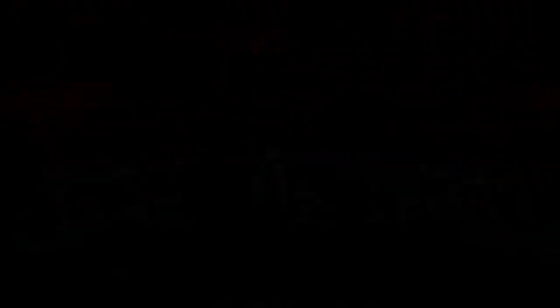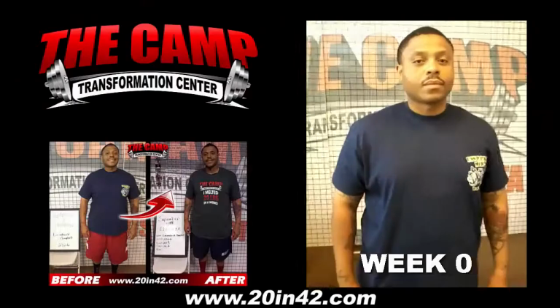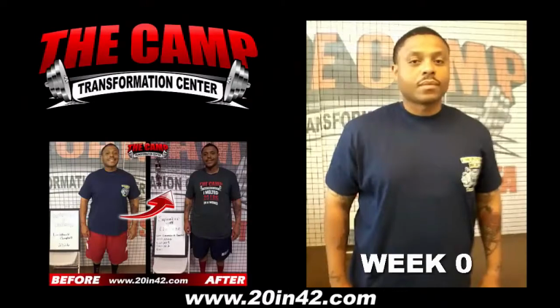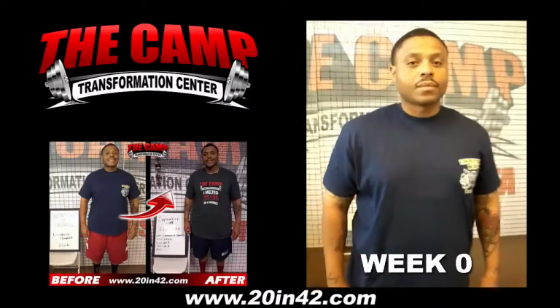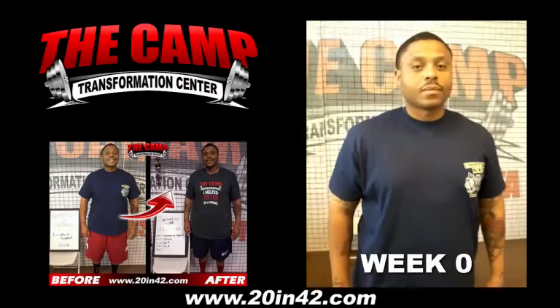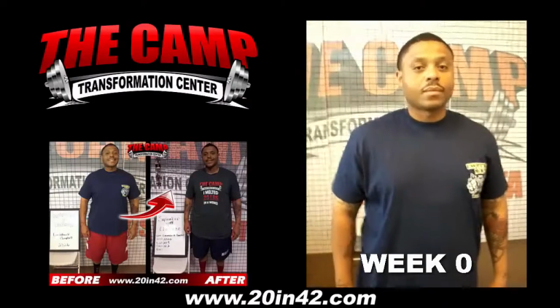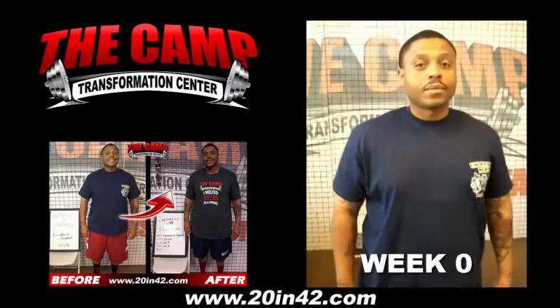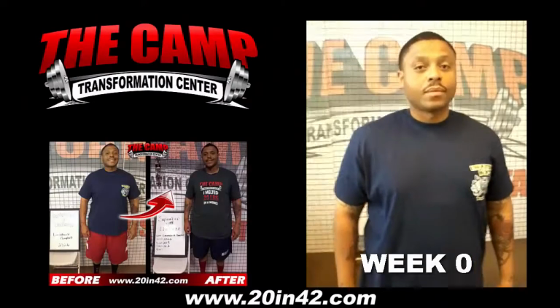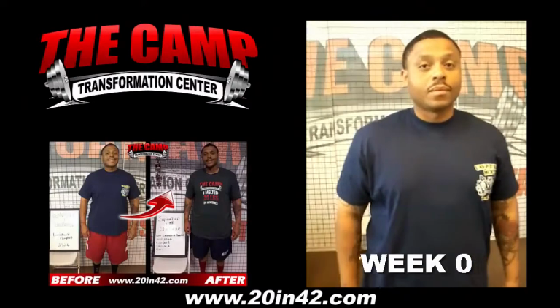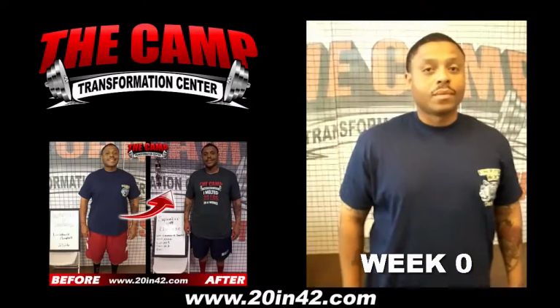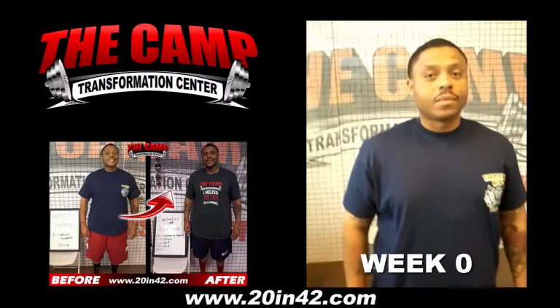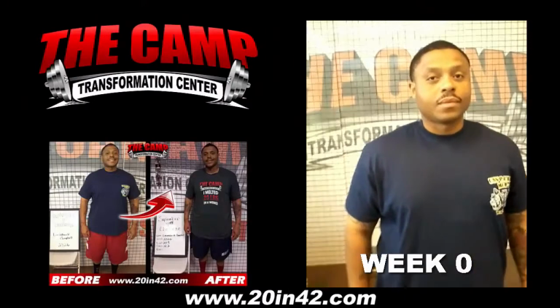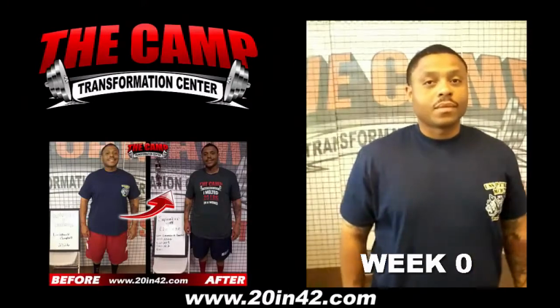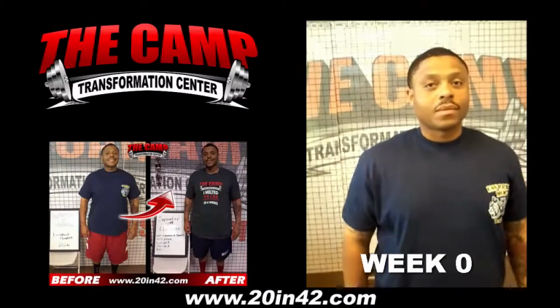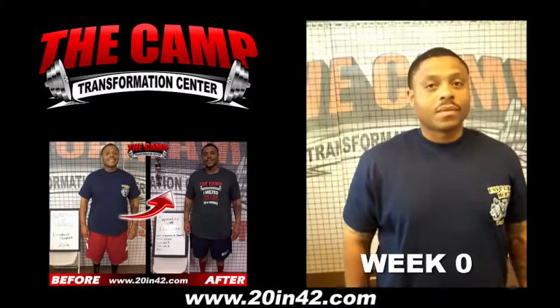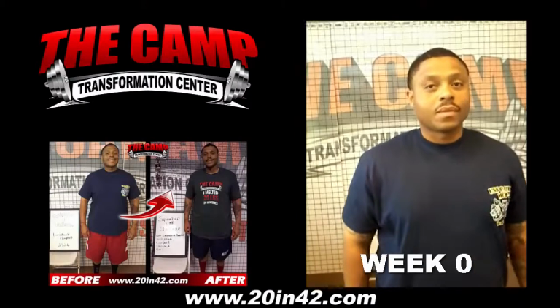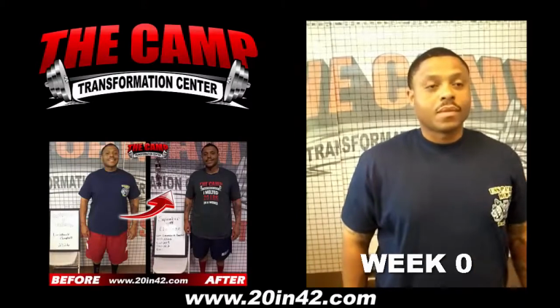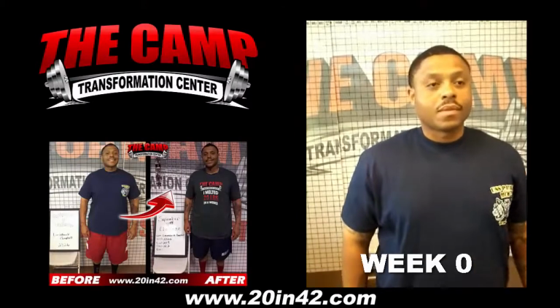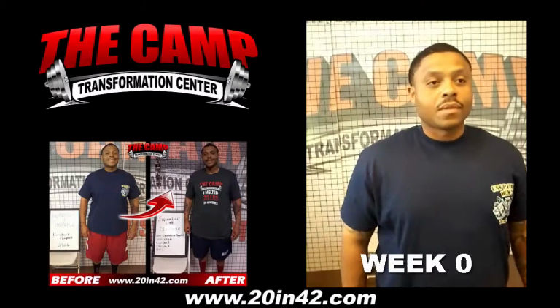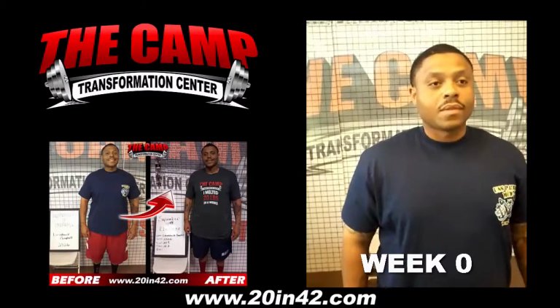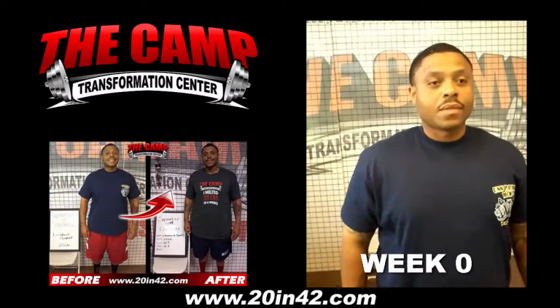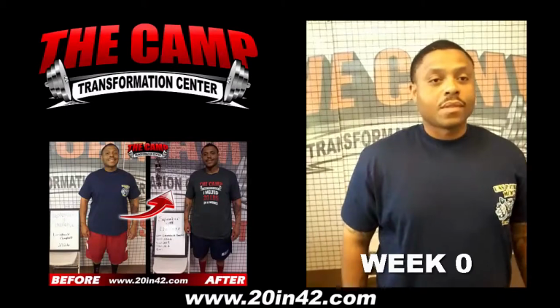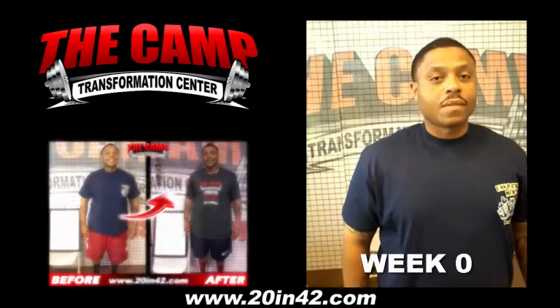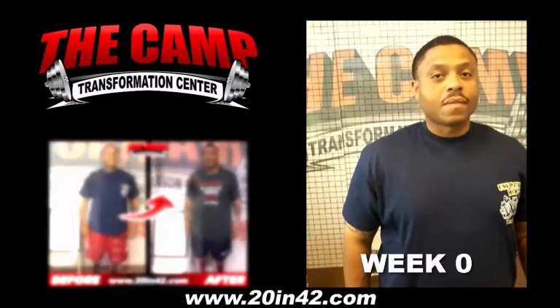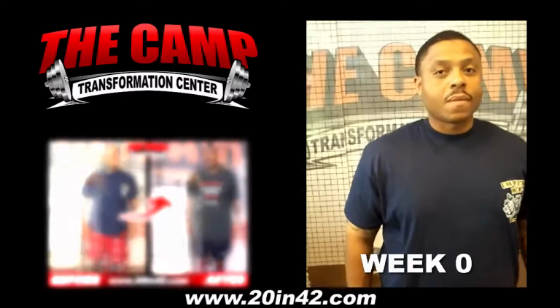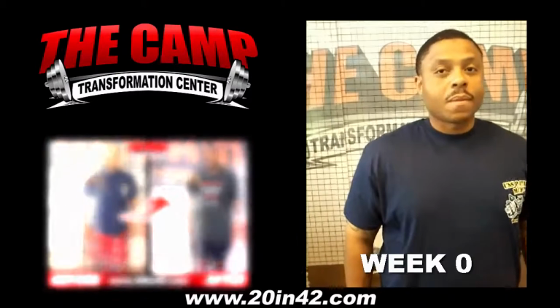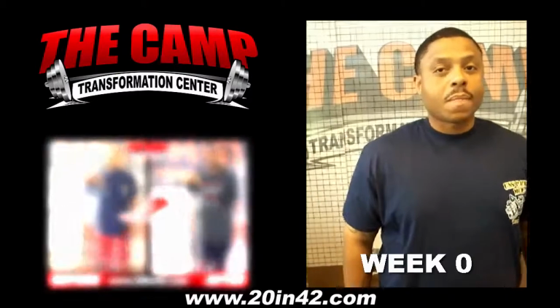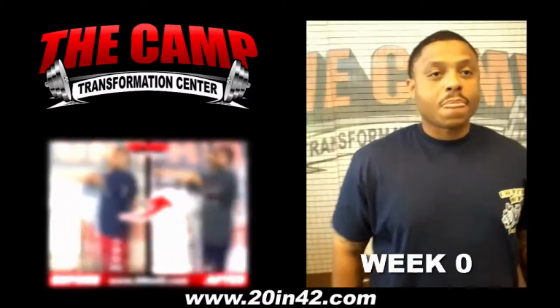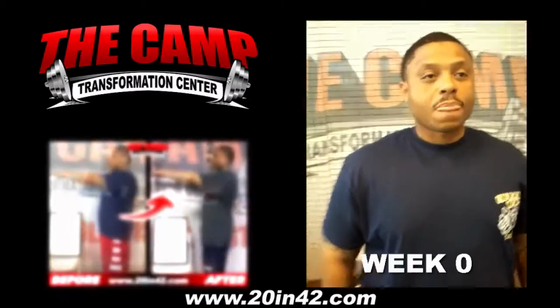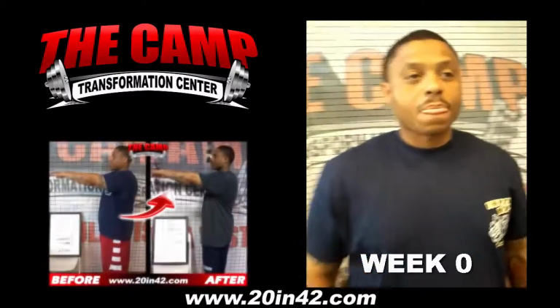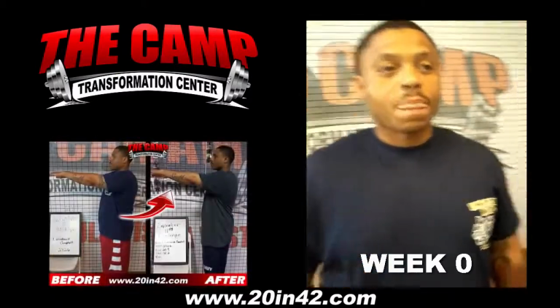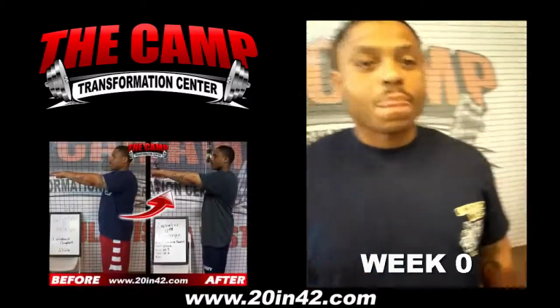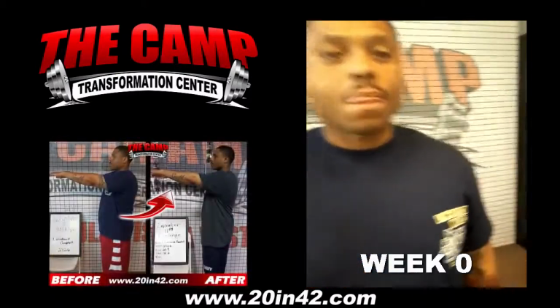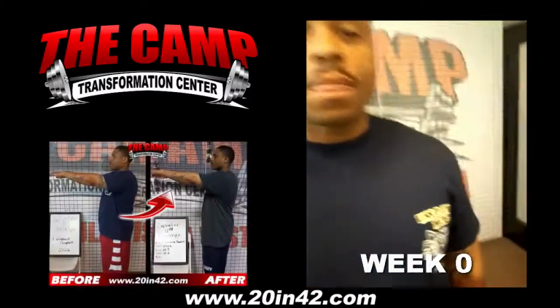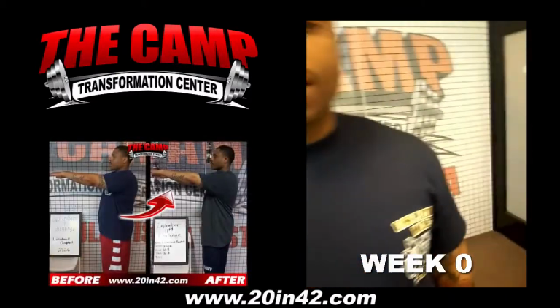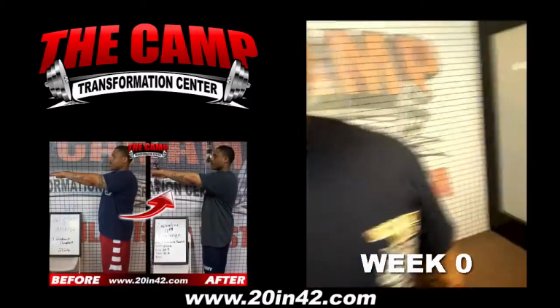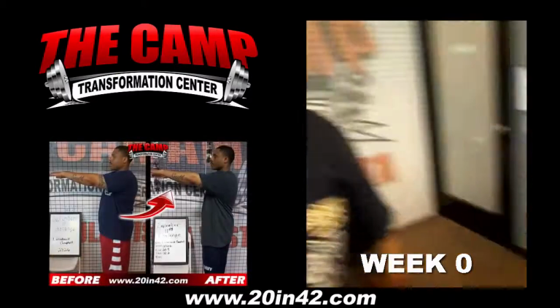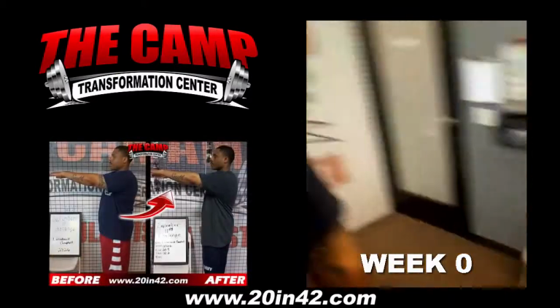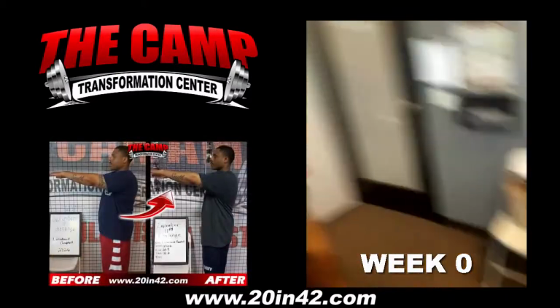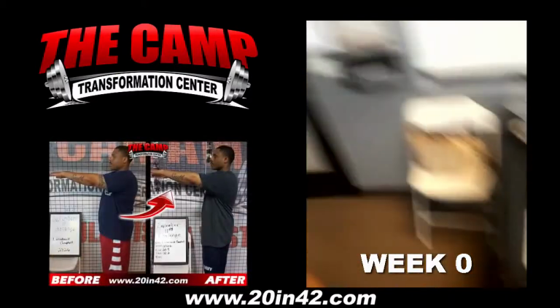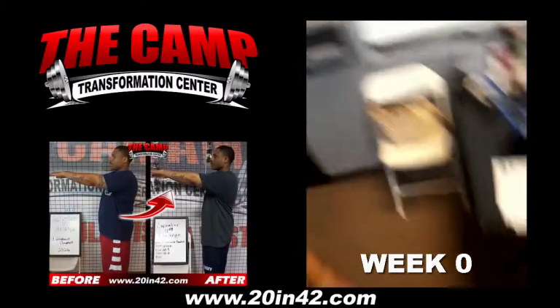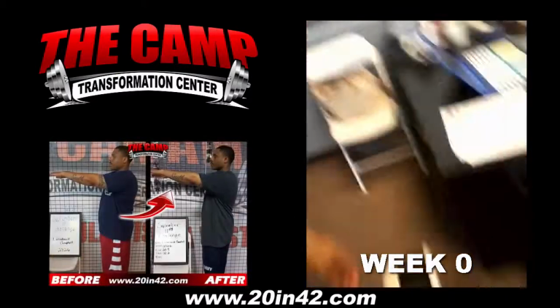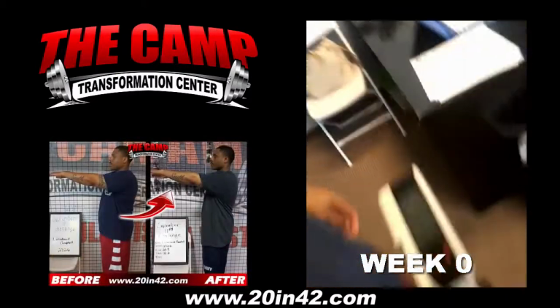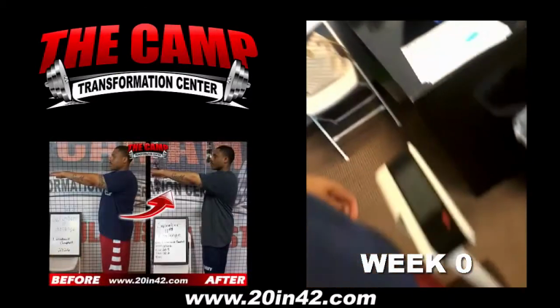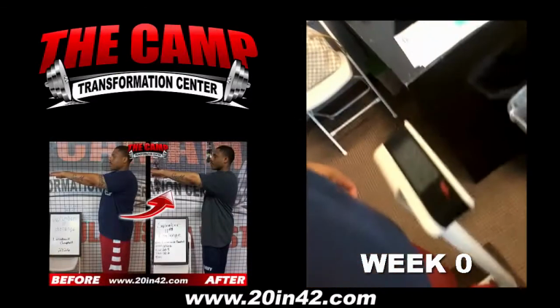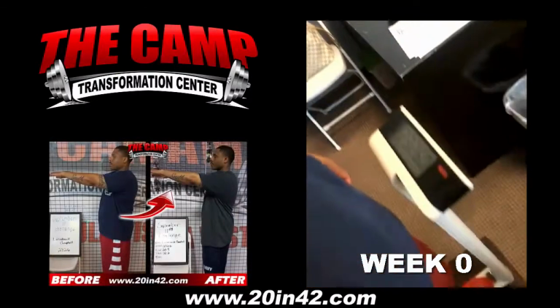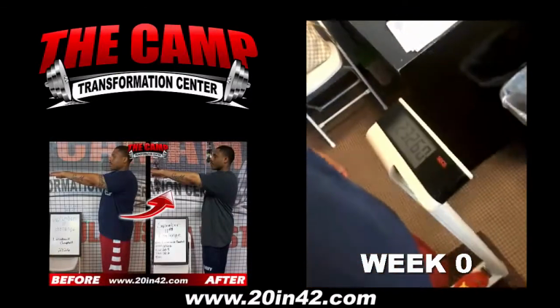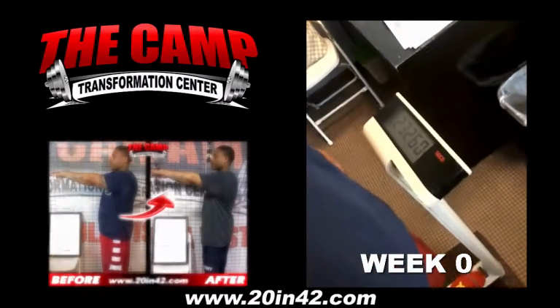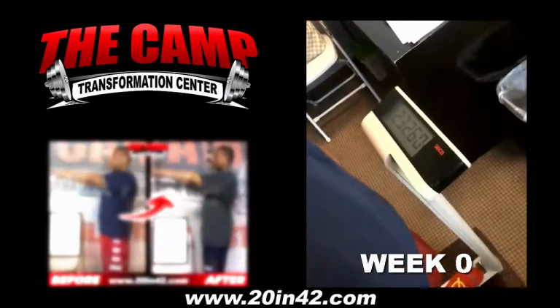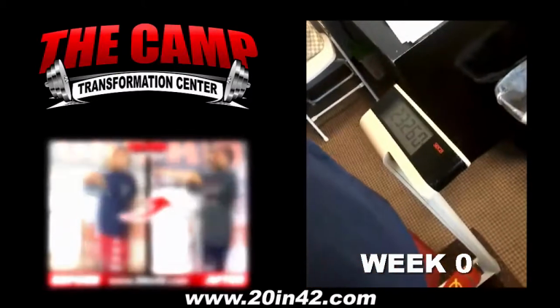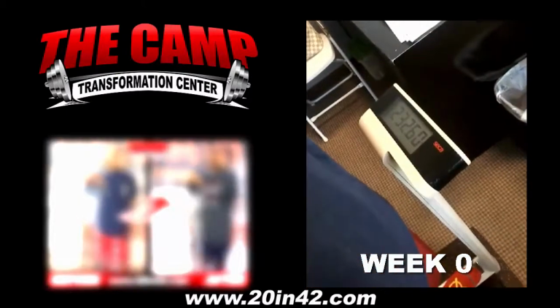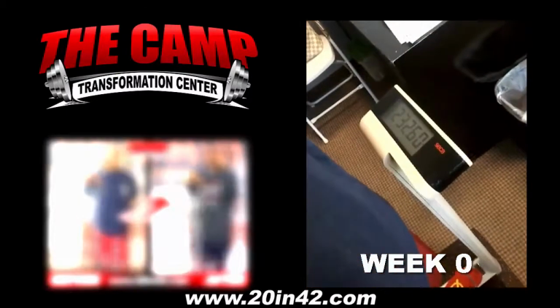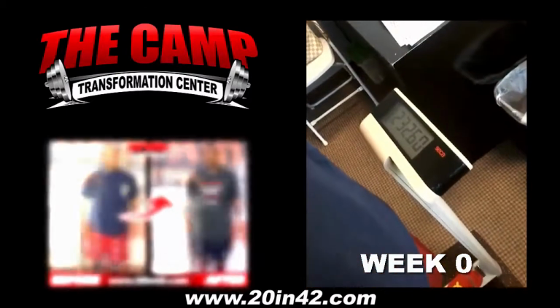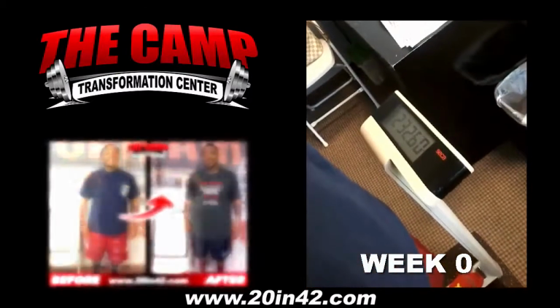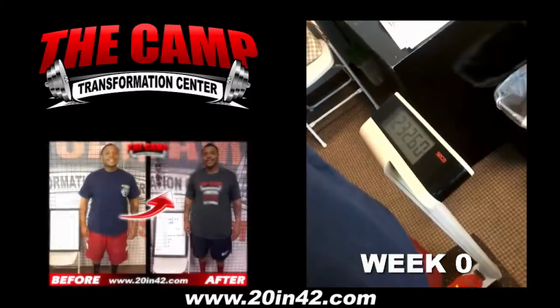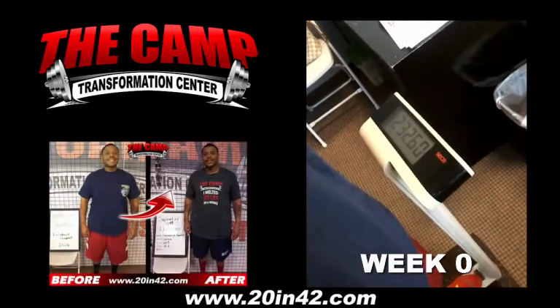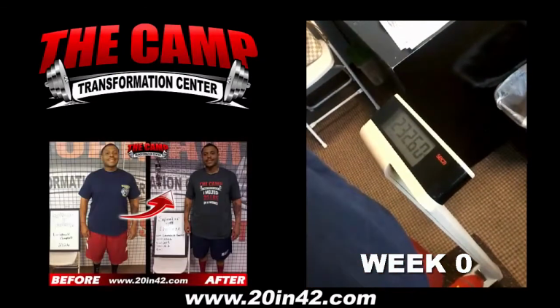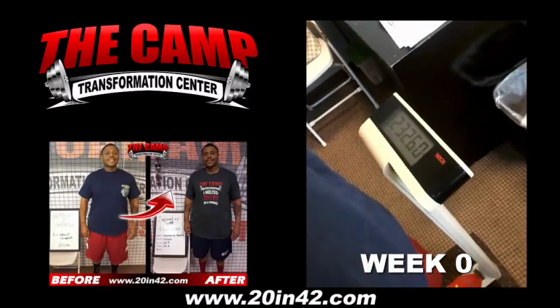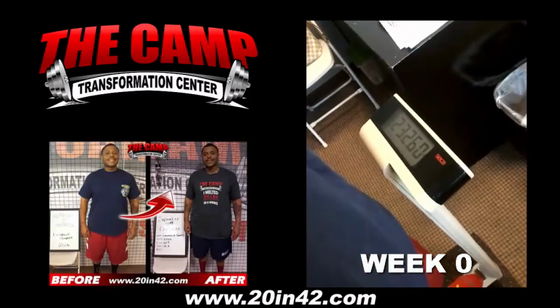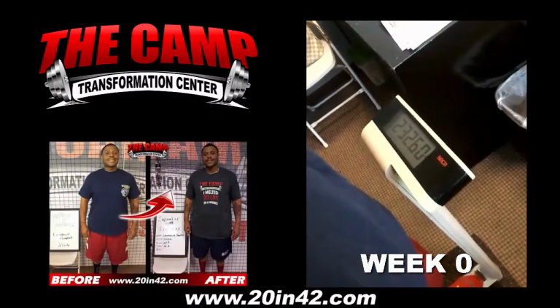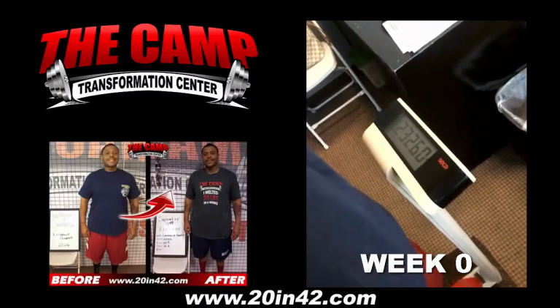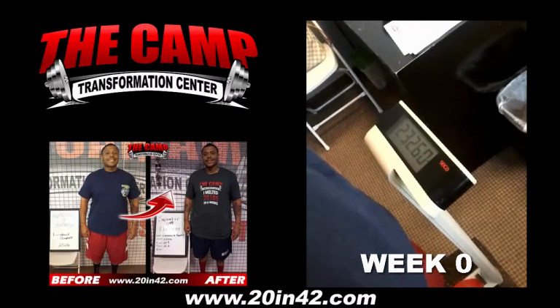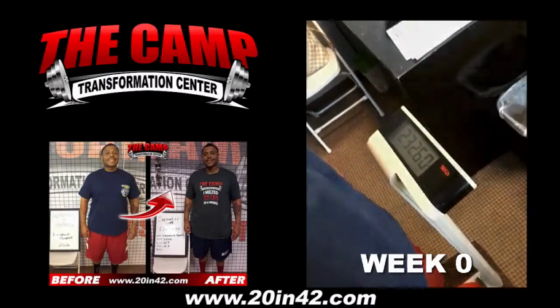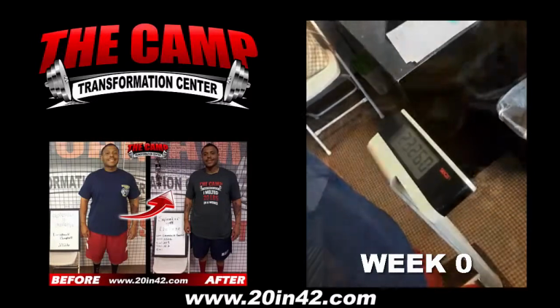This is Dee. This is the initial weigh-in for his 6-week, 20-pound challenge. The initial weight is coming in at 232.6.